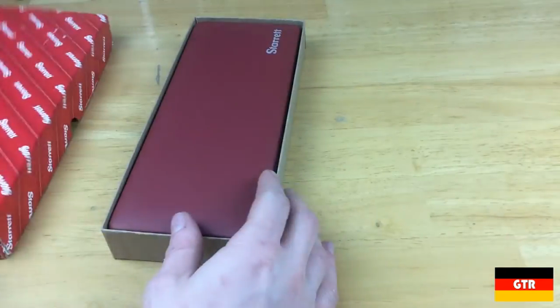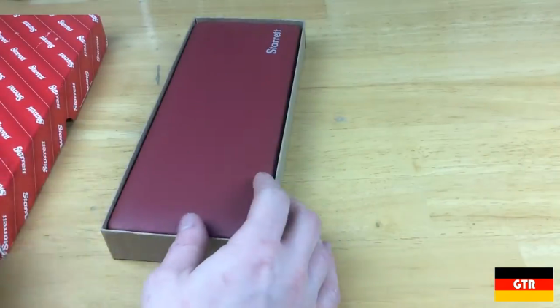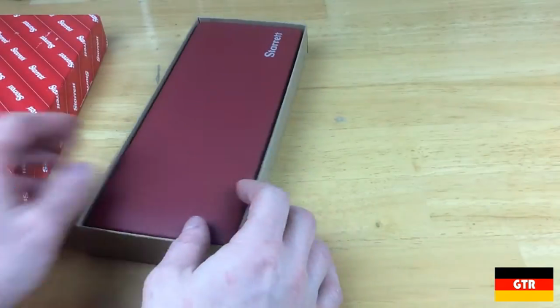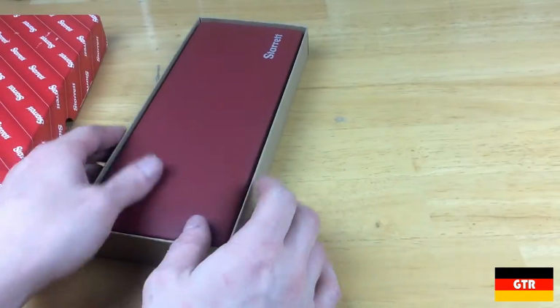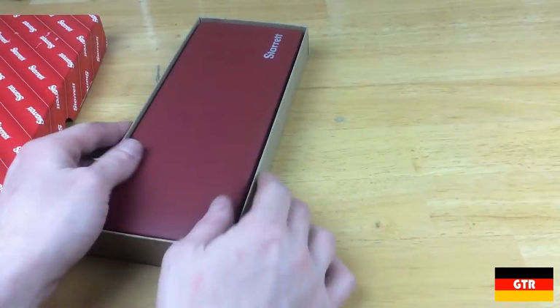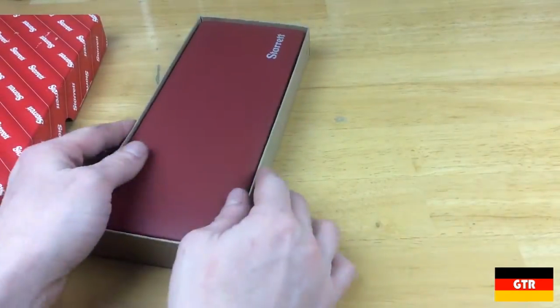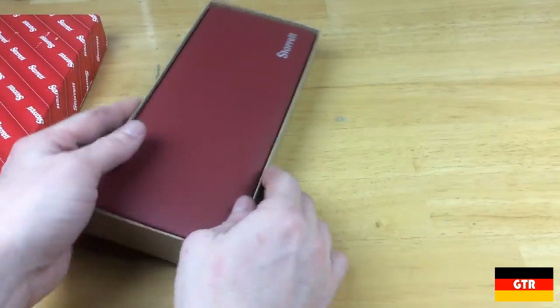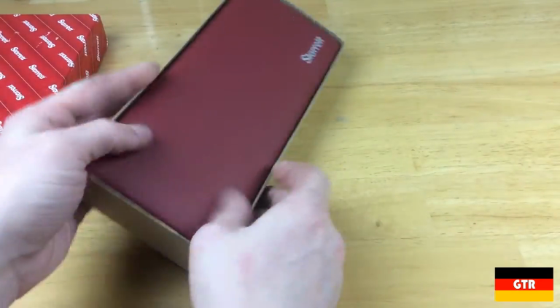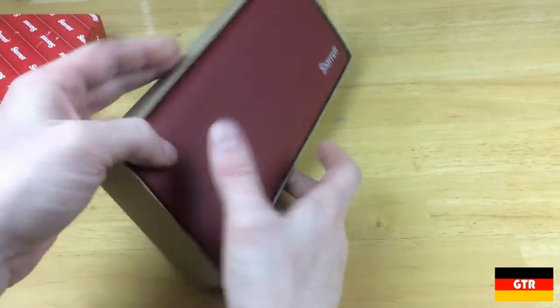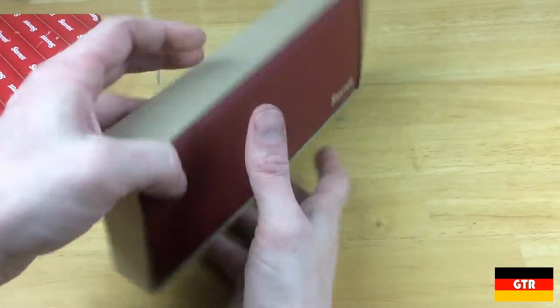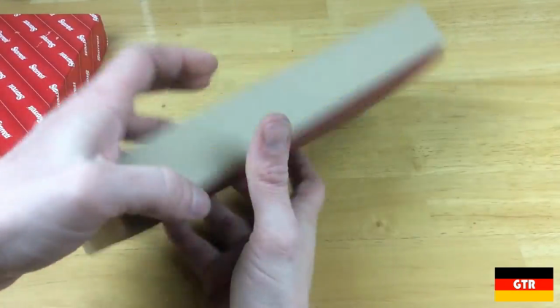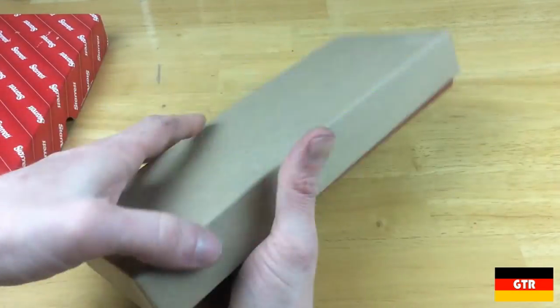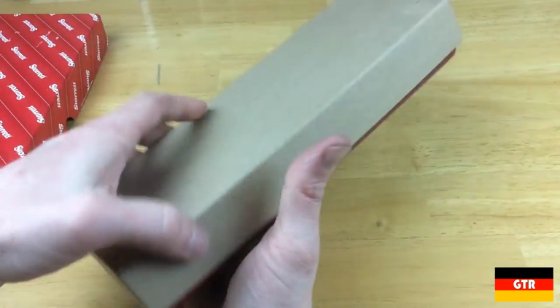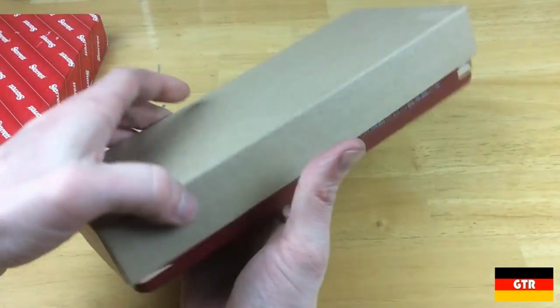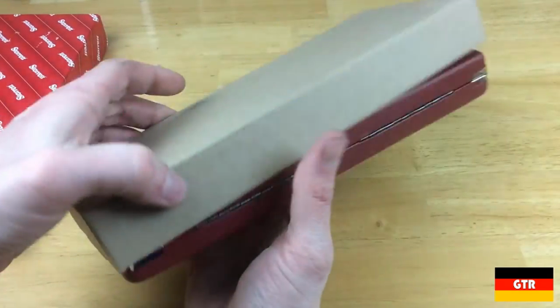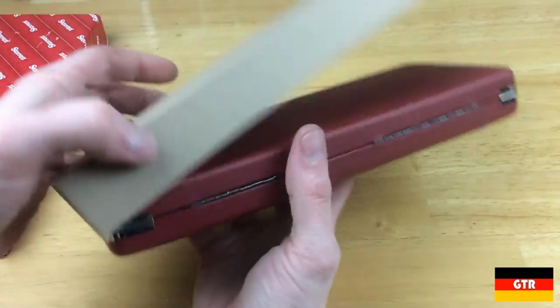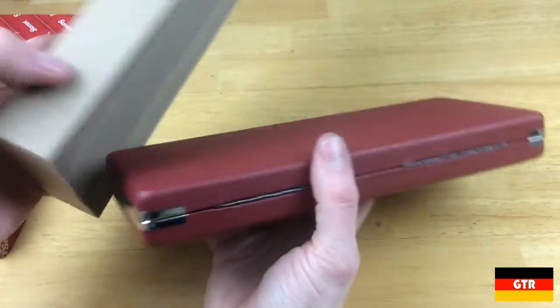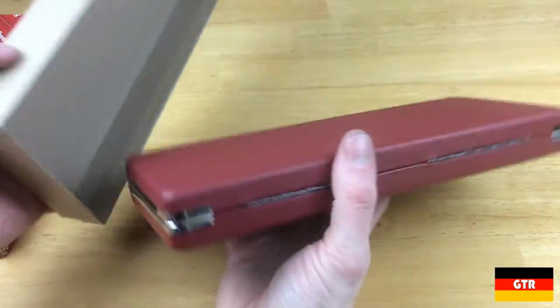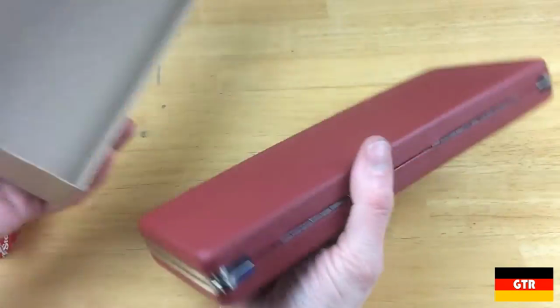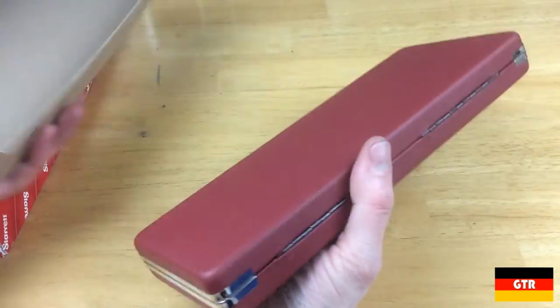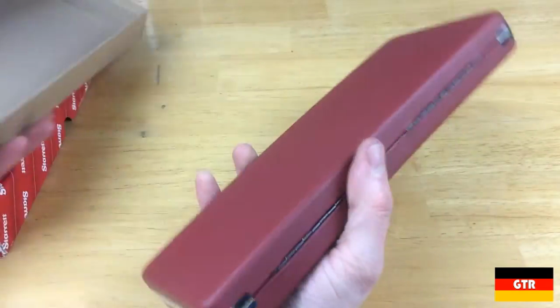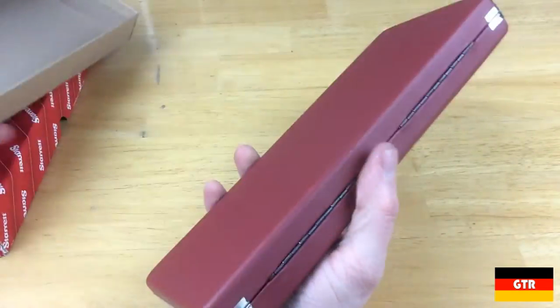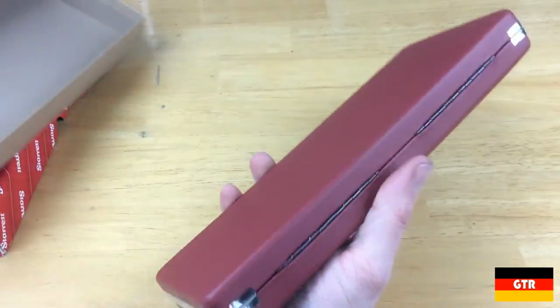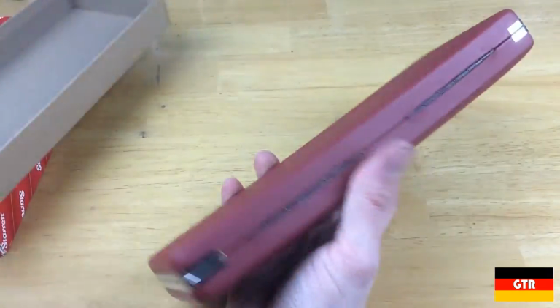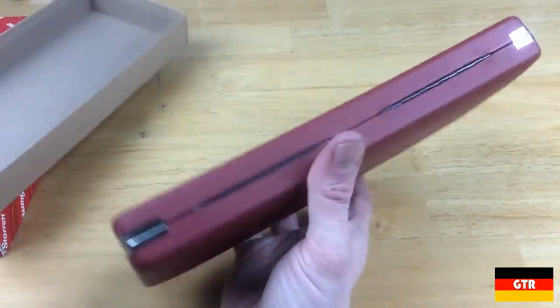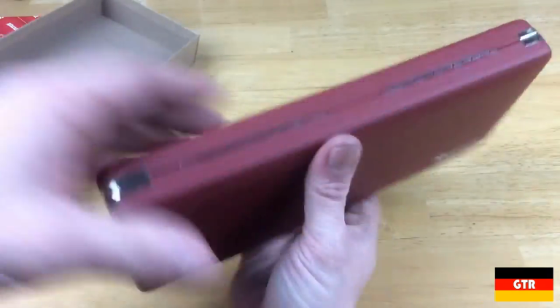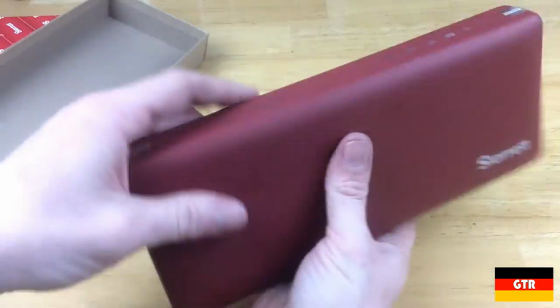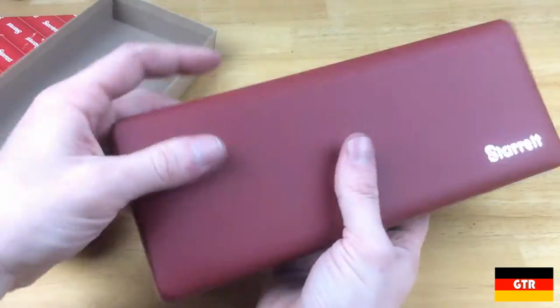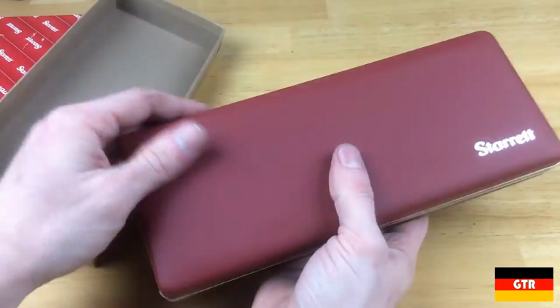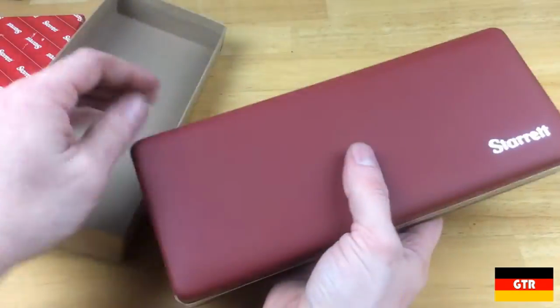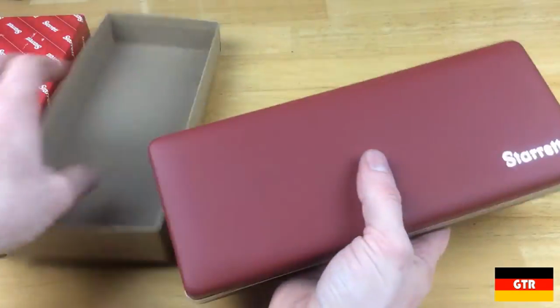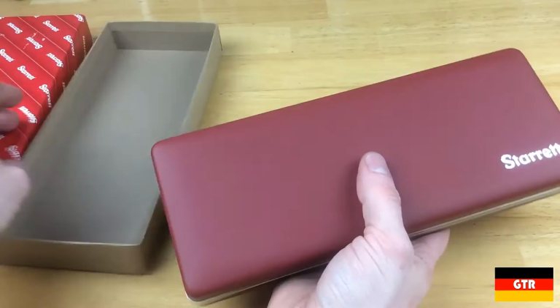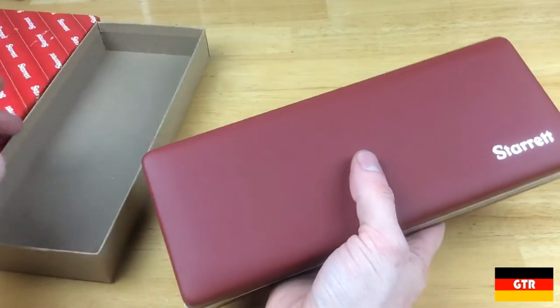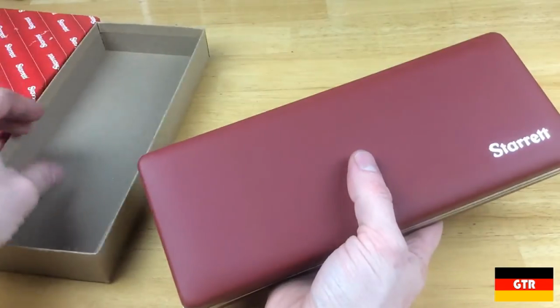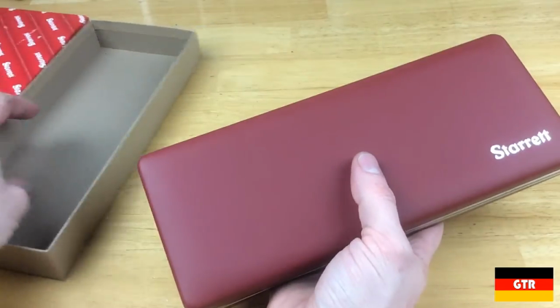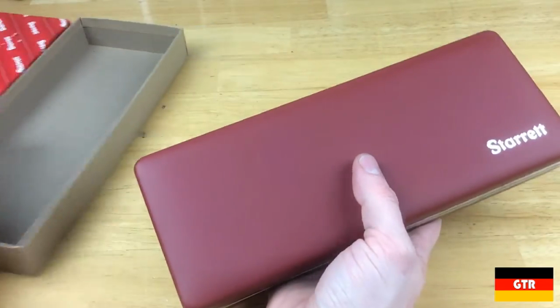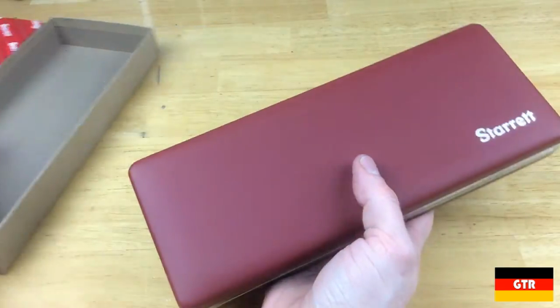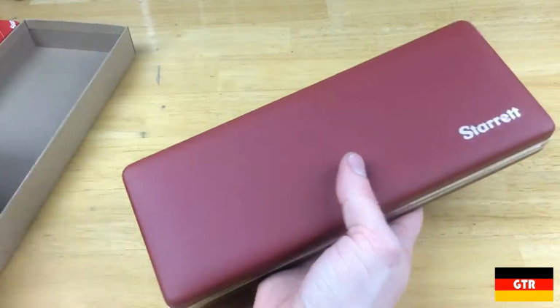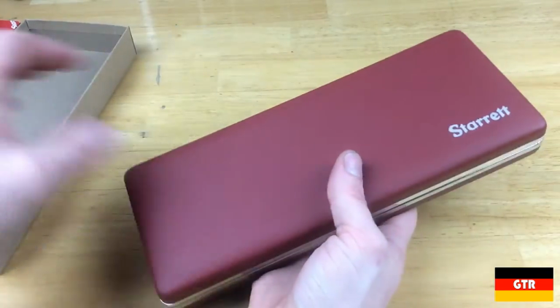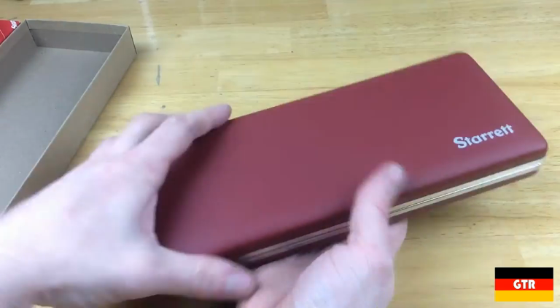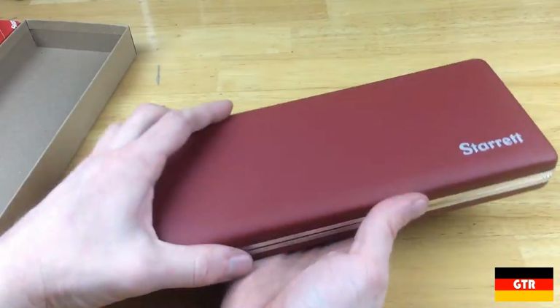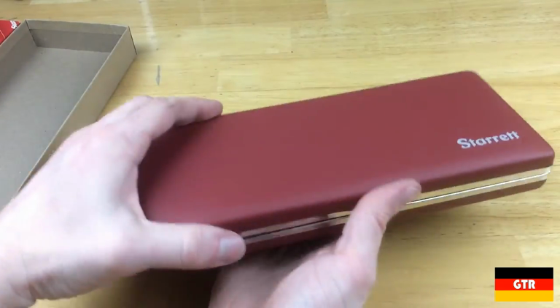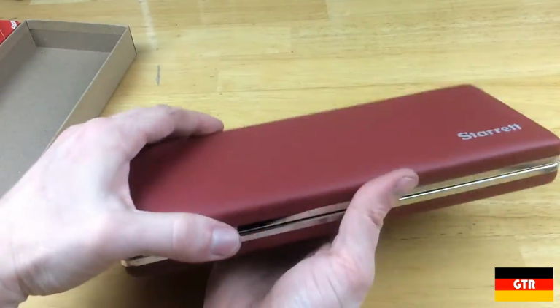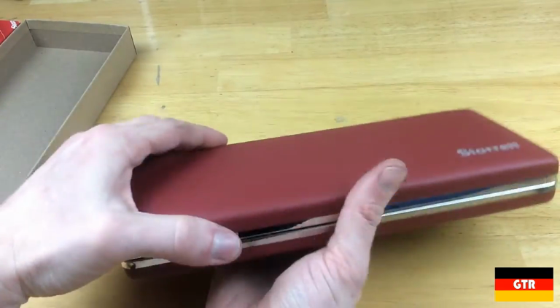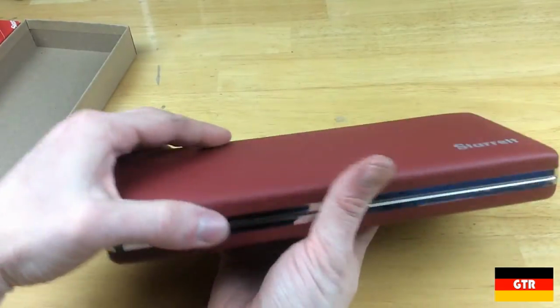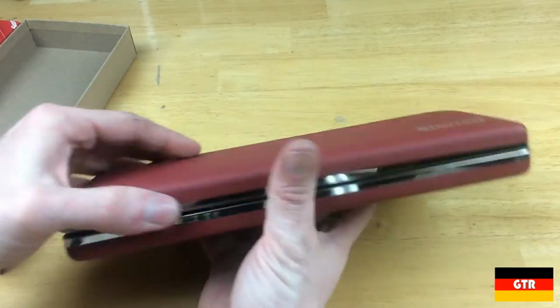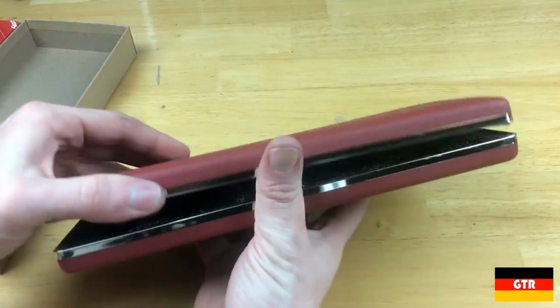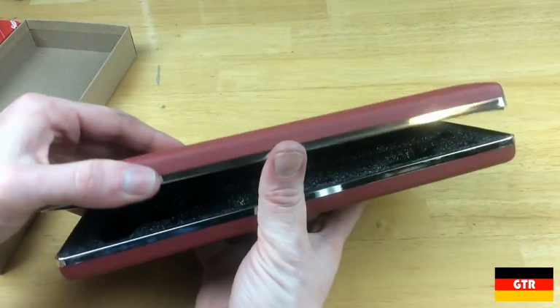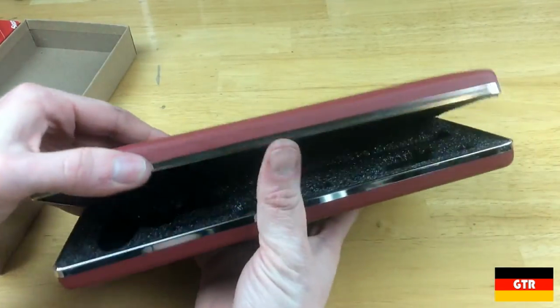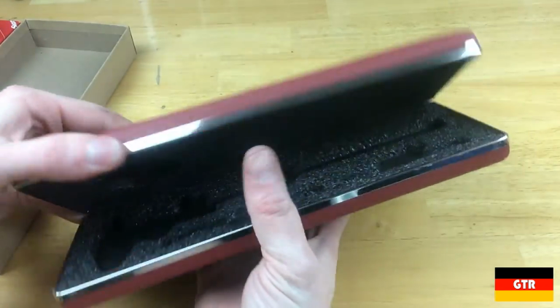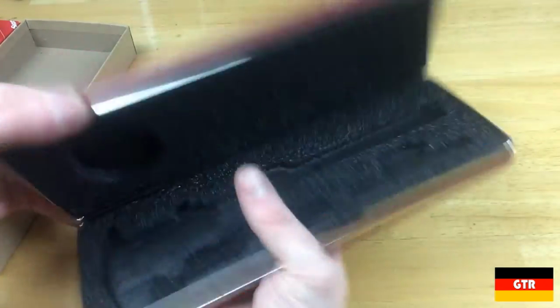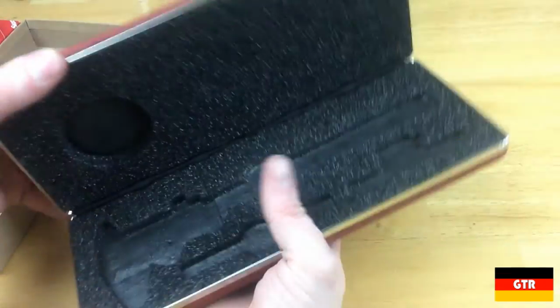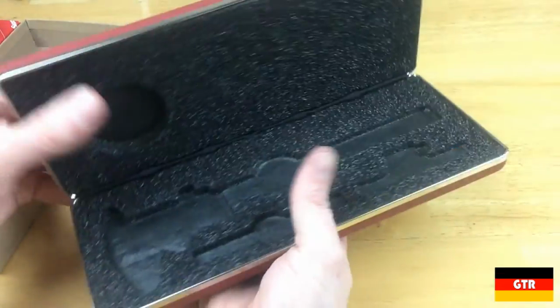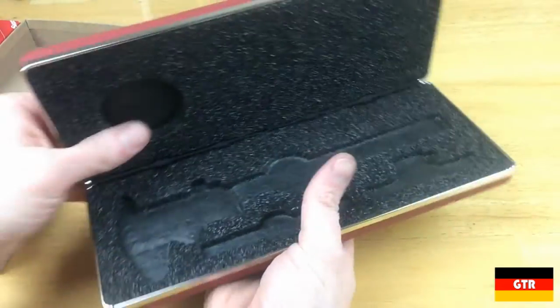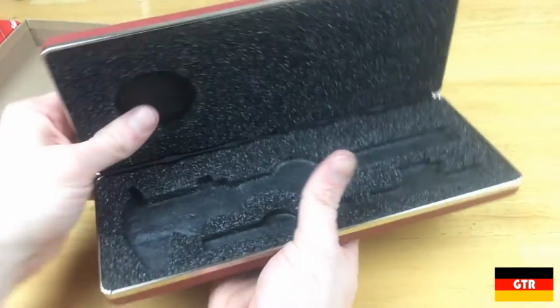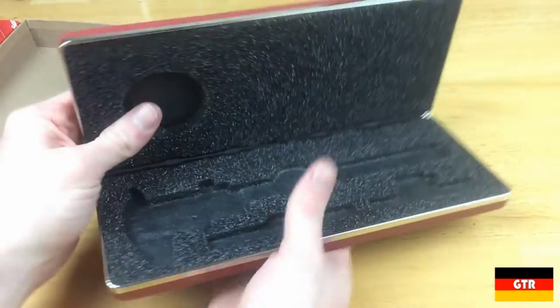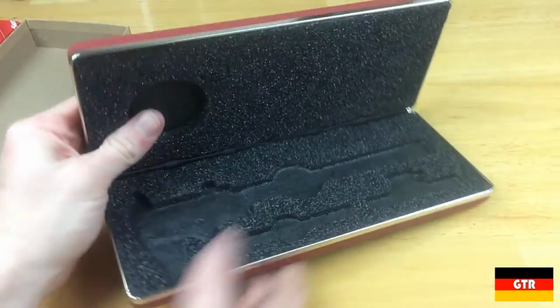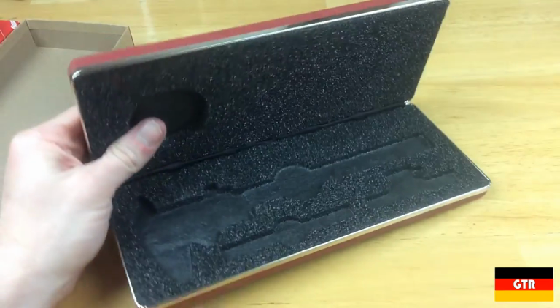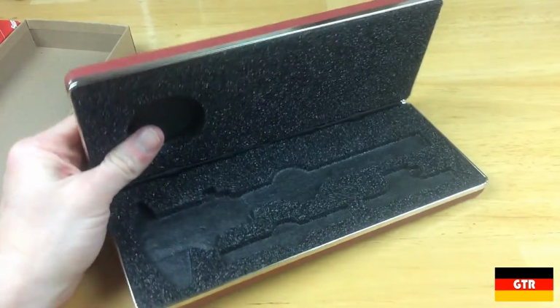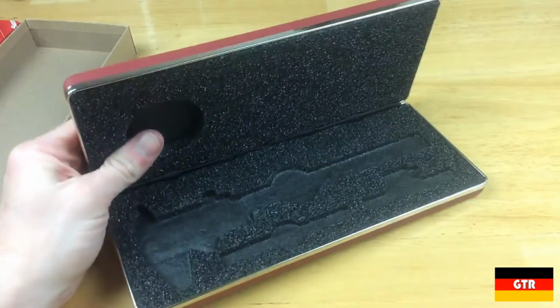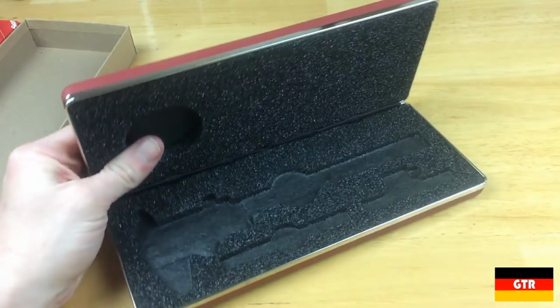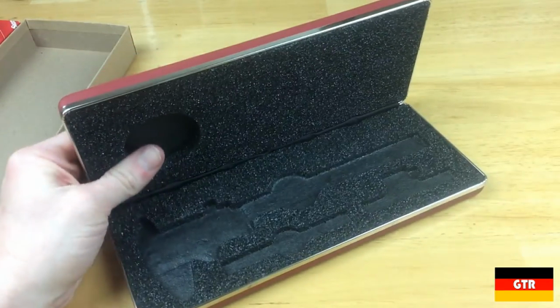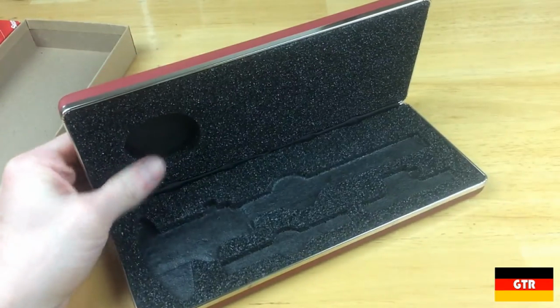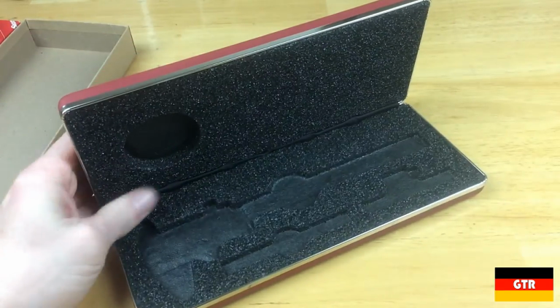If it didn't fit, then I was just going to use it for a regular pair of dial calipers. I didn't see a country of origin anywhere on the box or case, so I'm guessing it's going to be China.